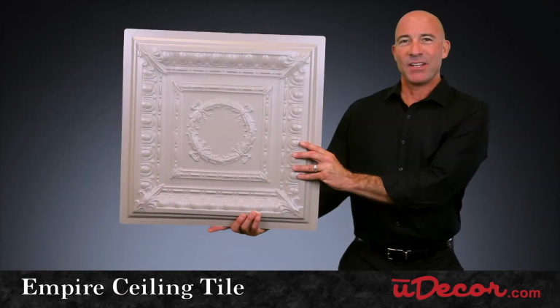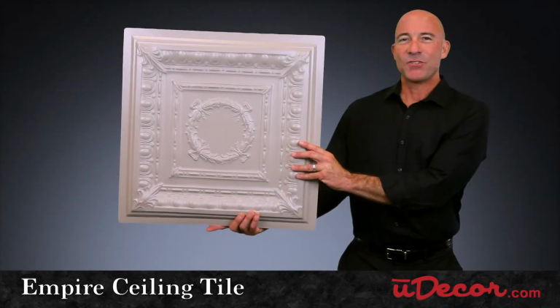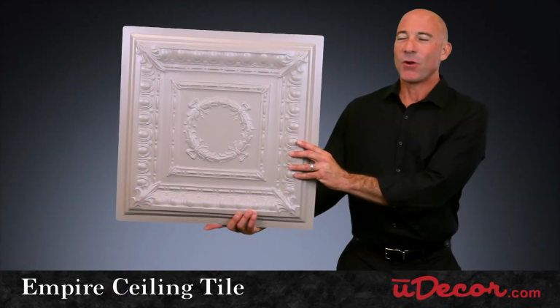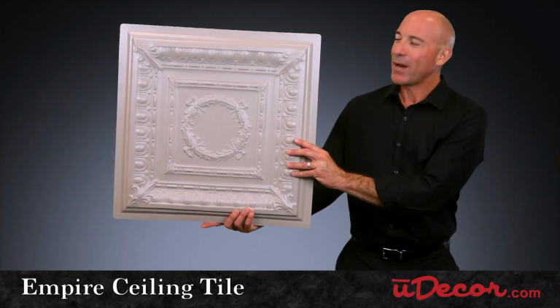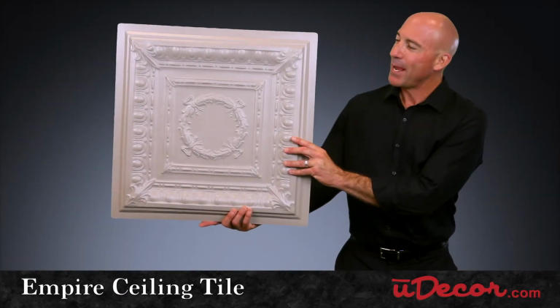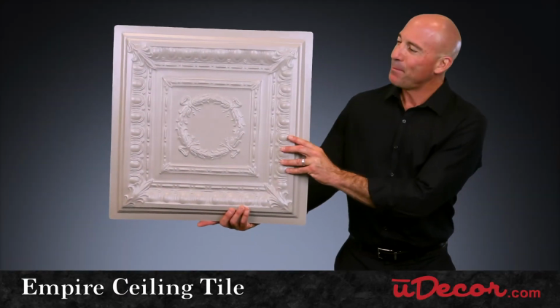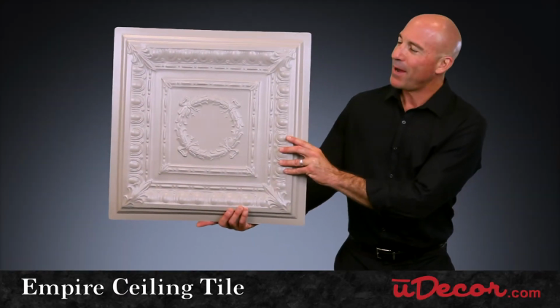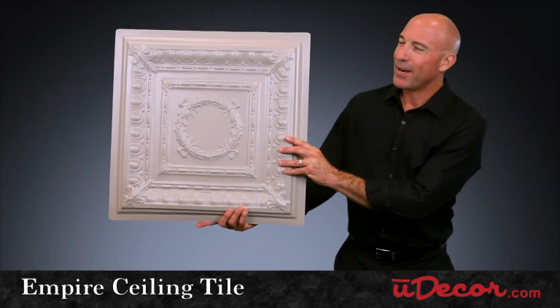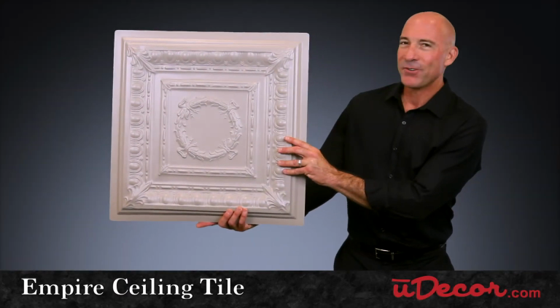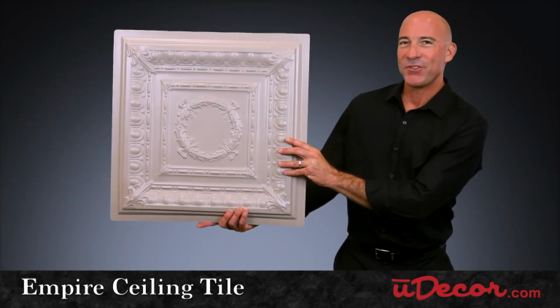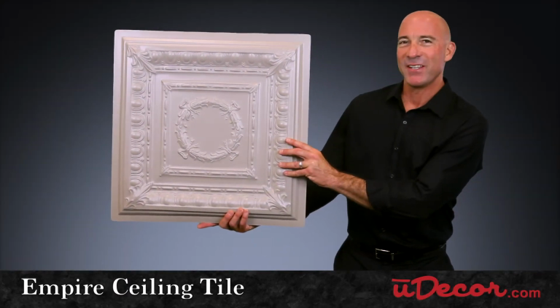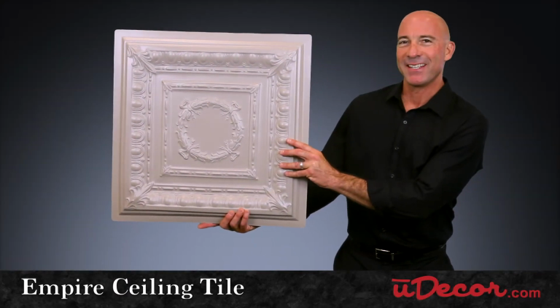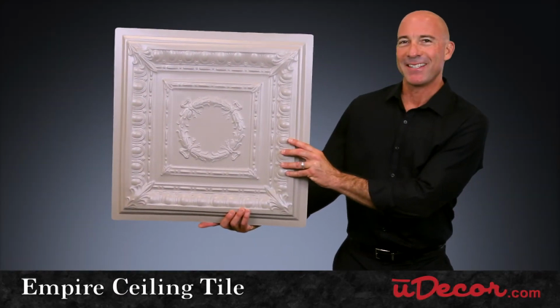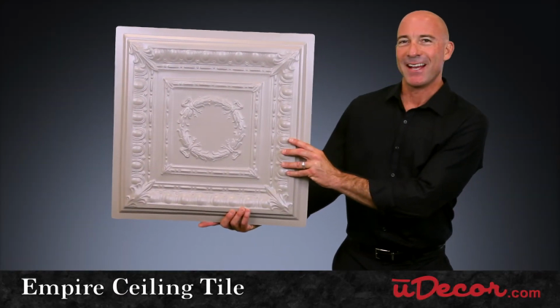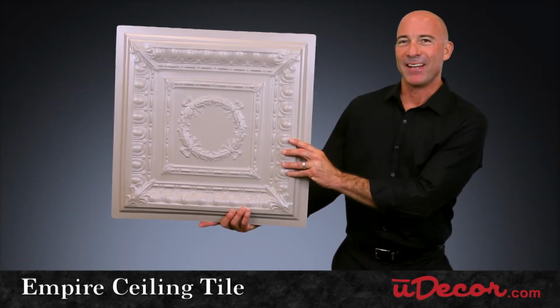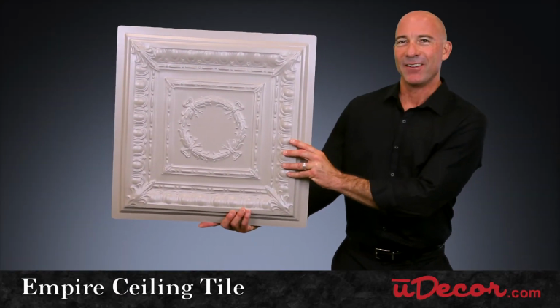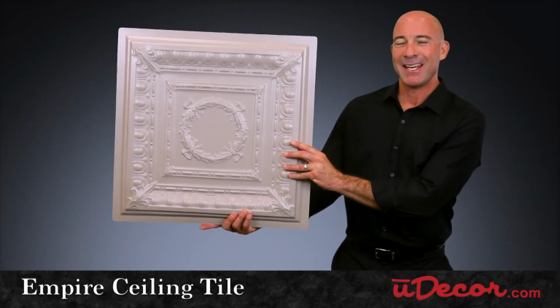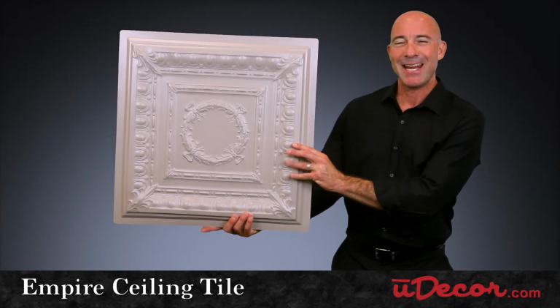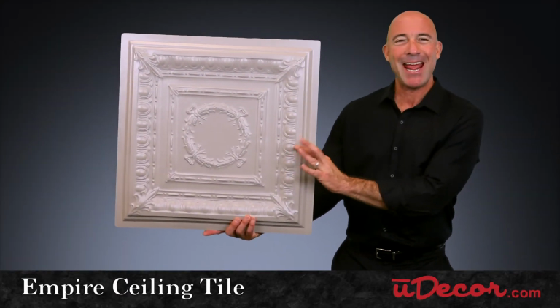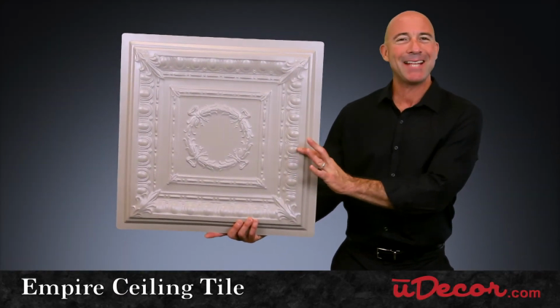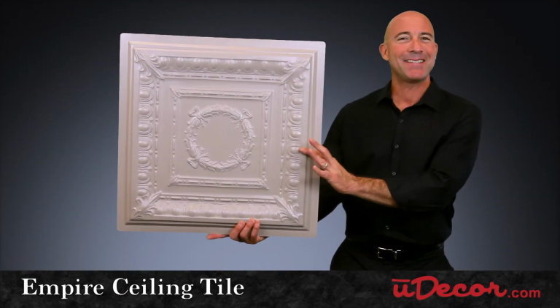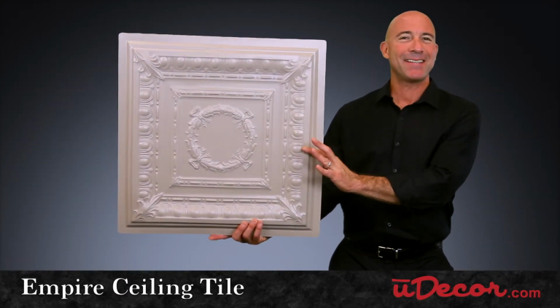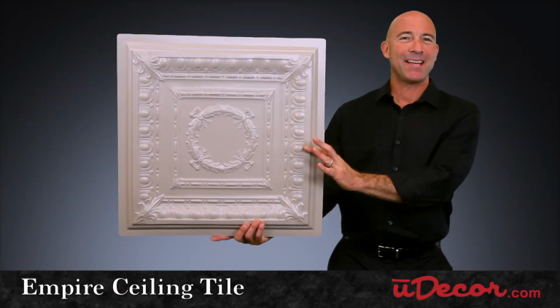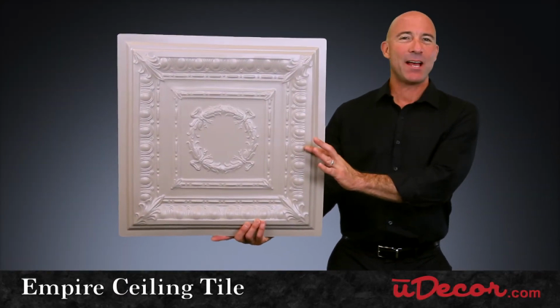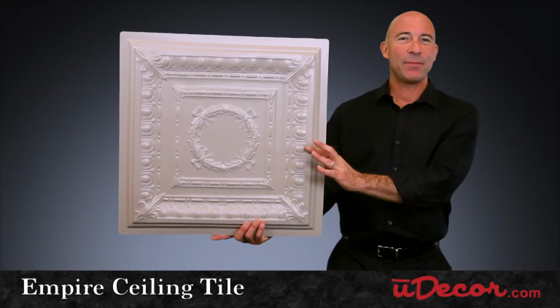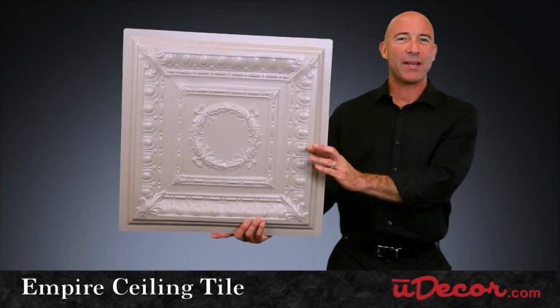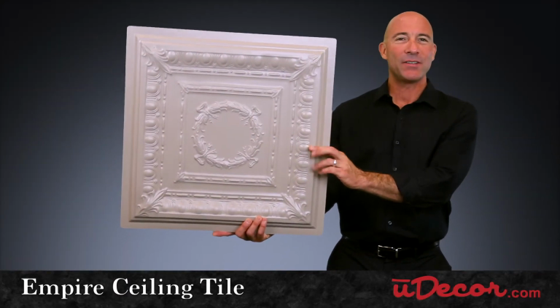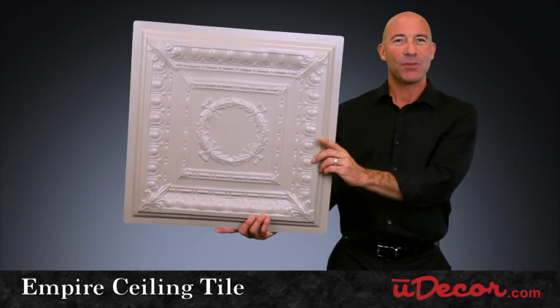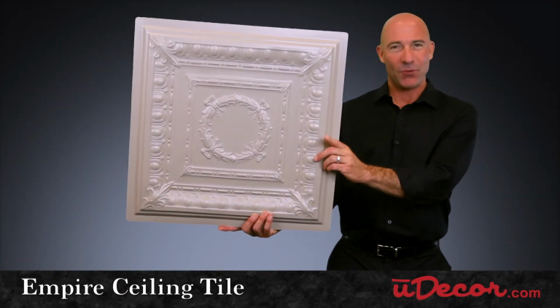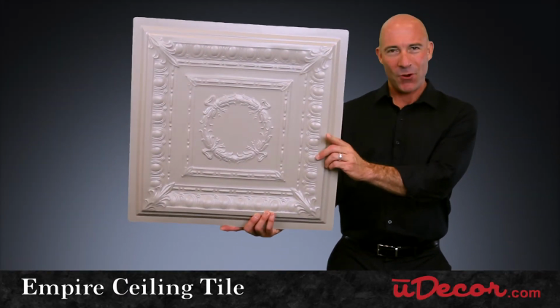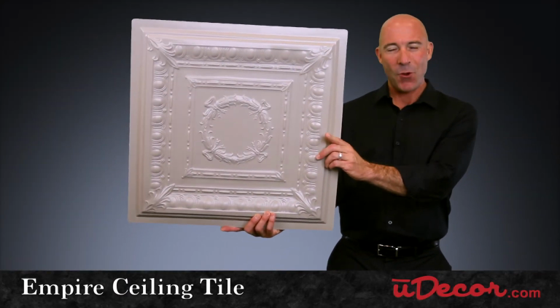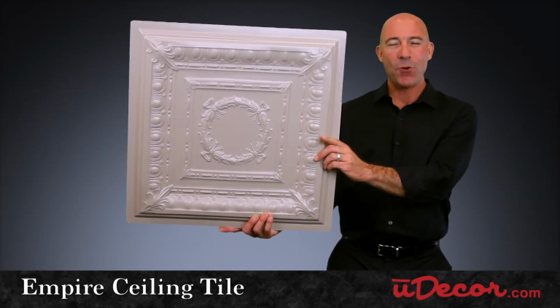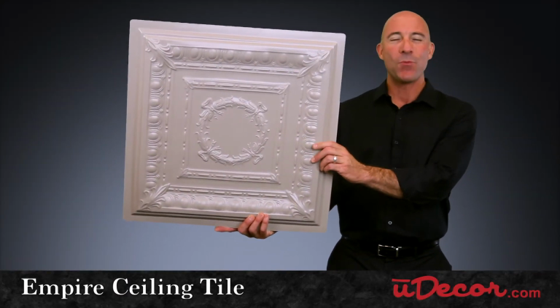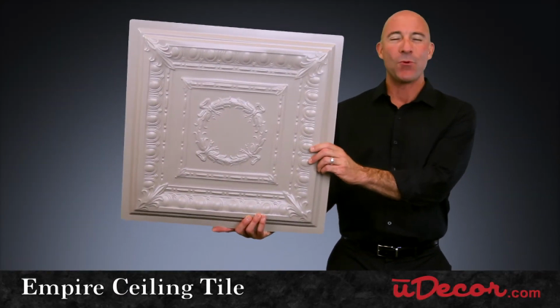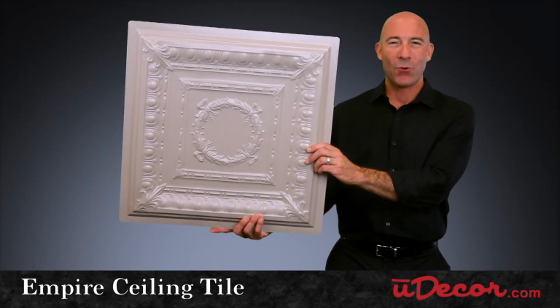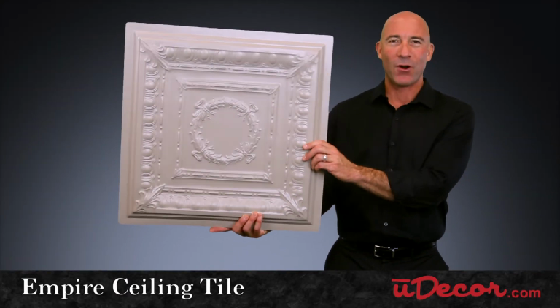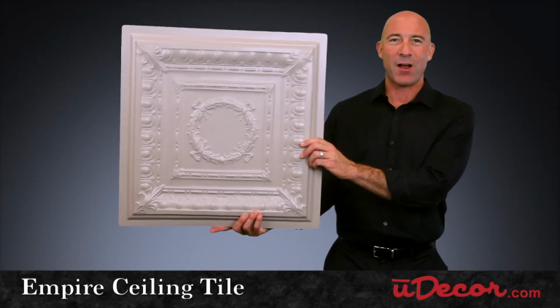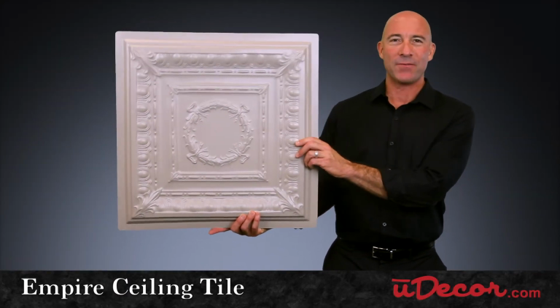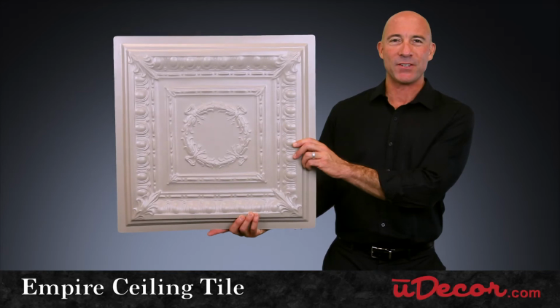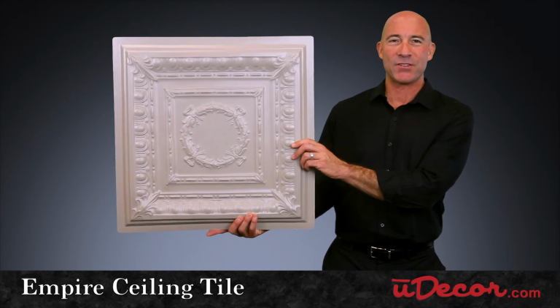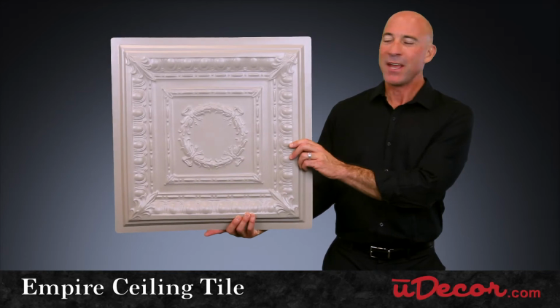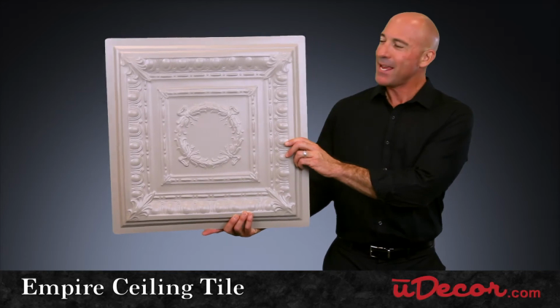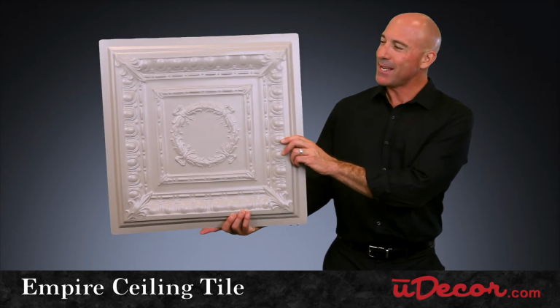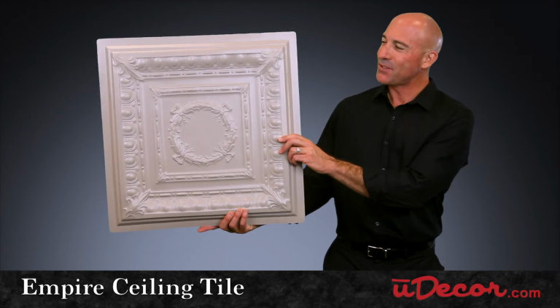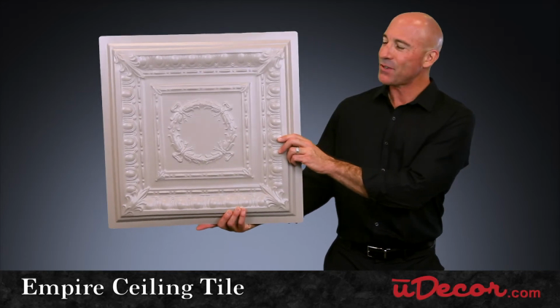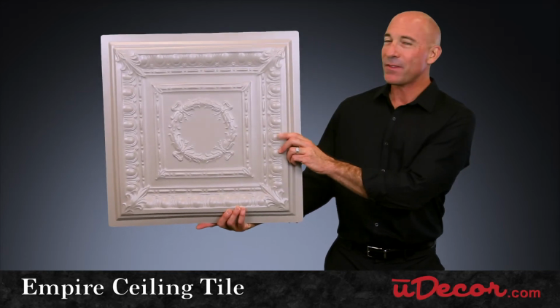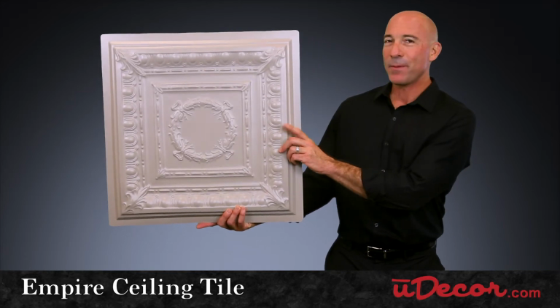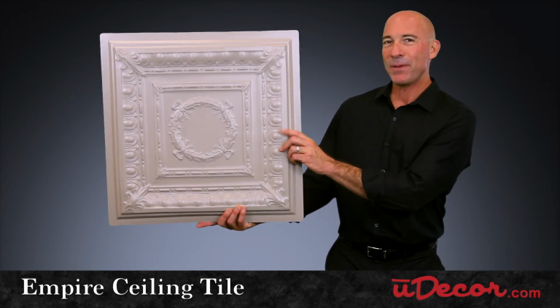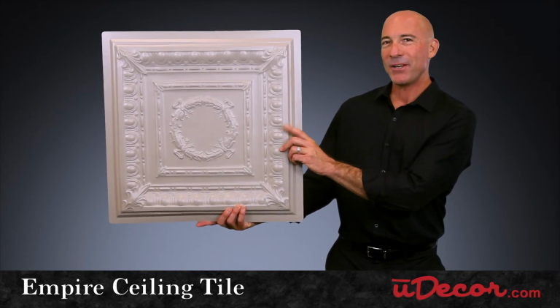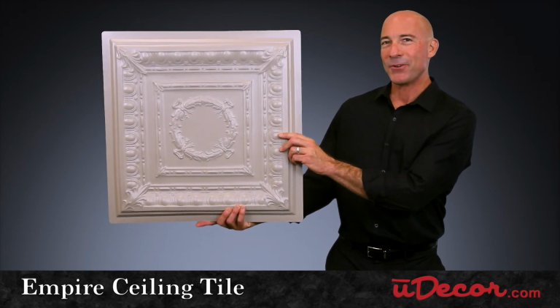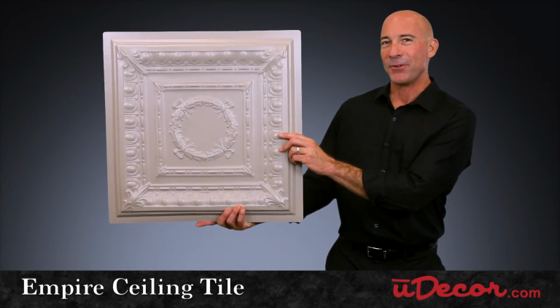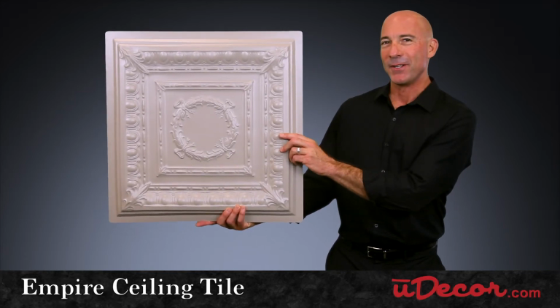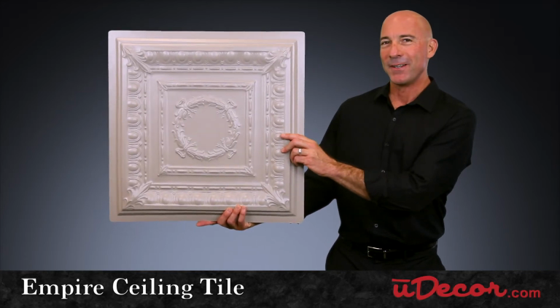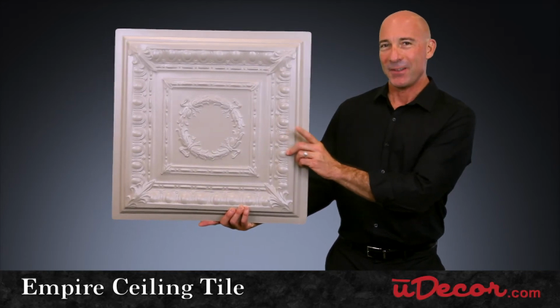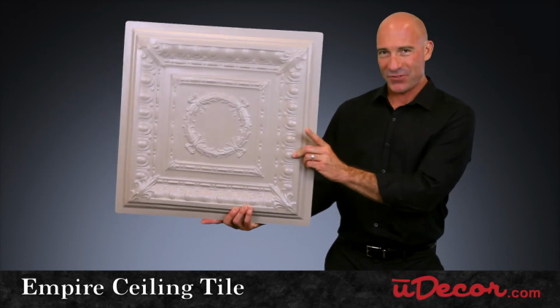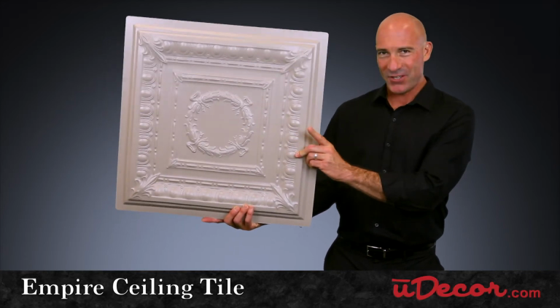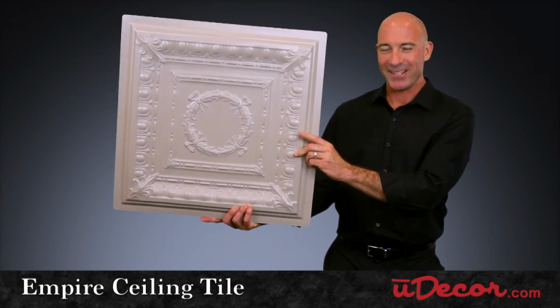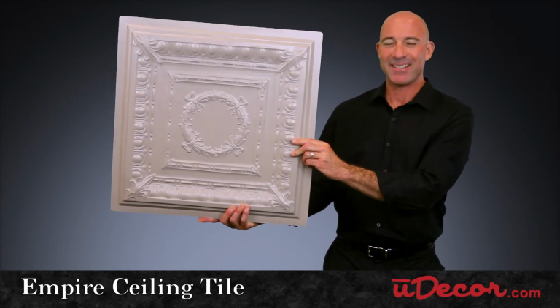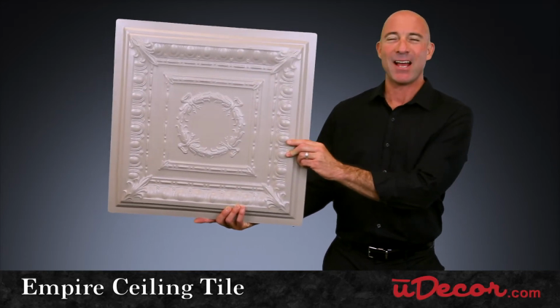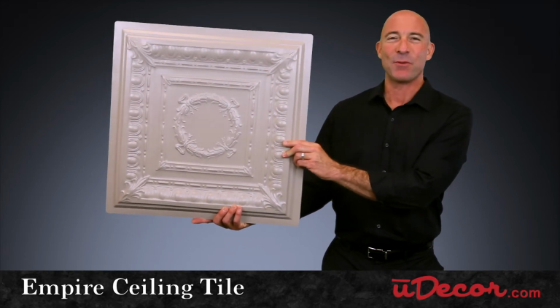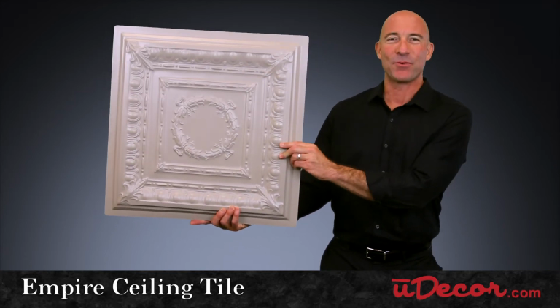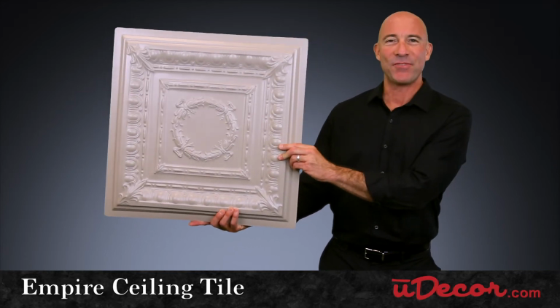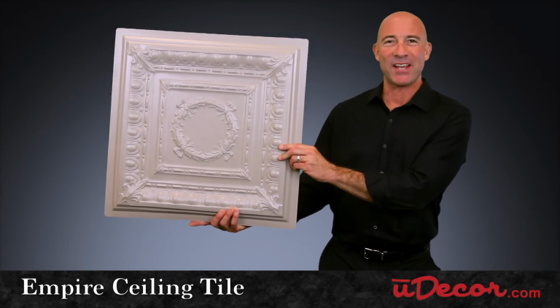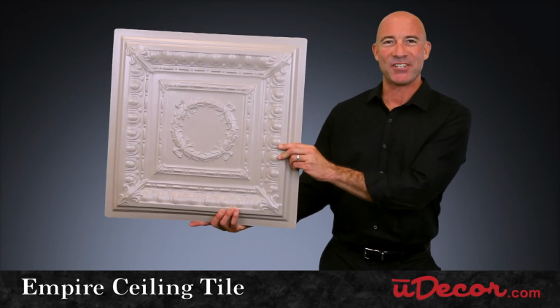It's our Empire Ceiling Tile, enhancing the ambiance of your home or office. It's the pinnacle of ceiling tile perfection.